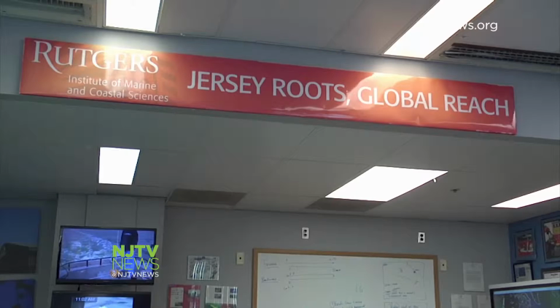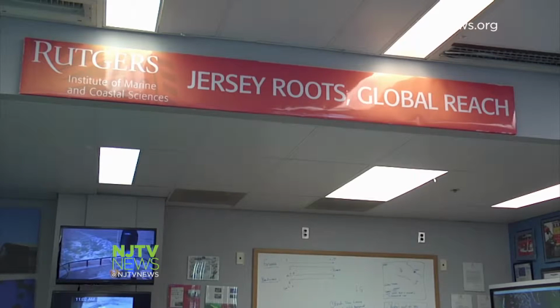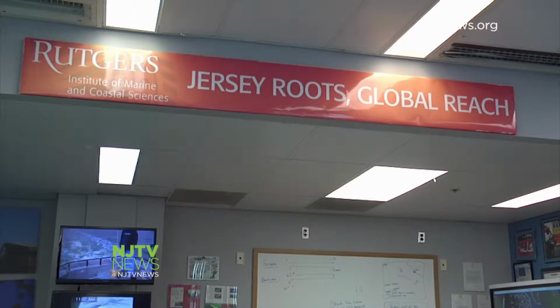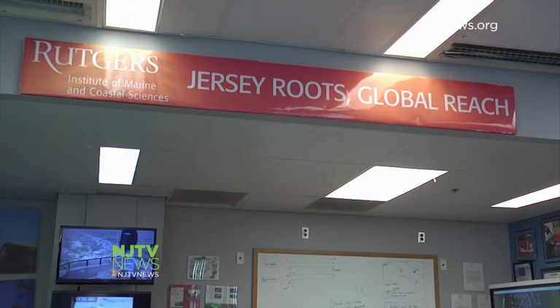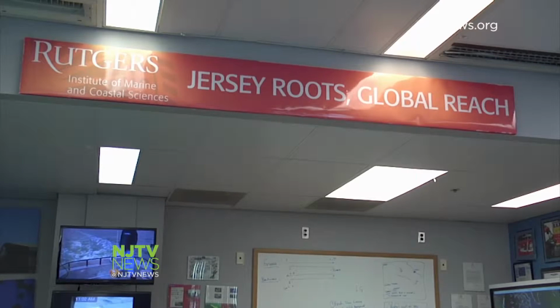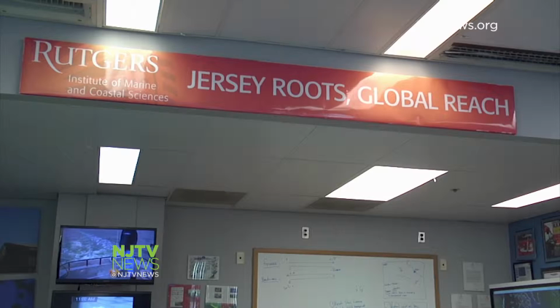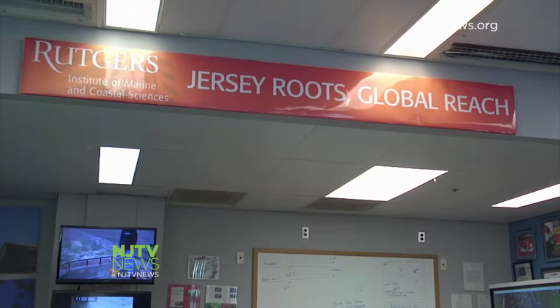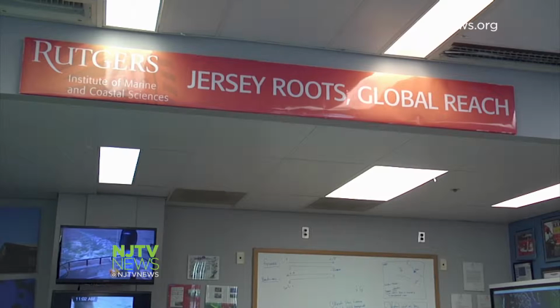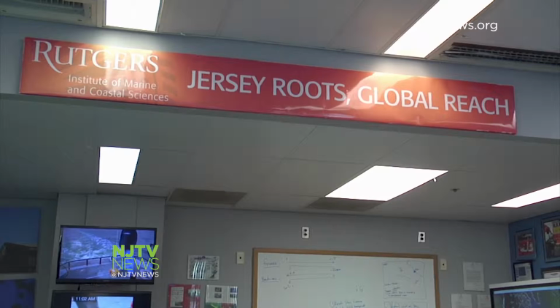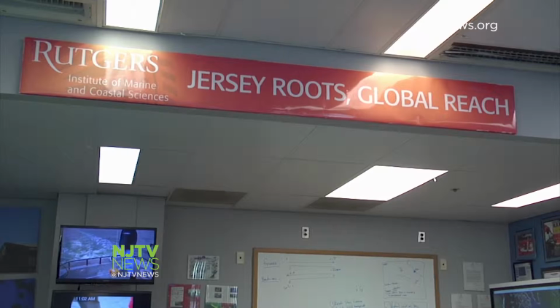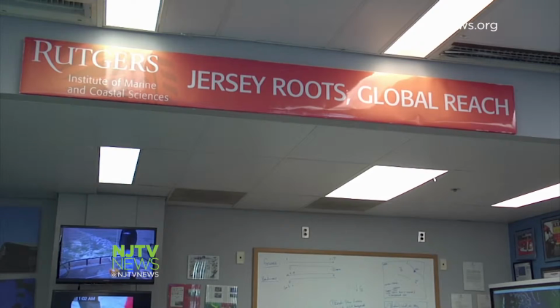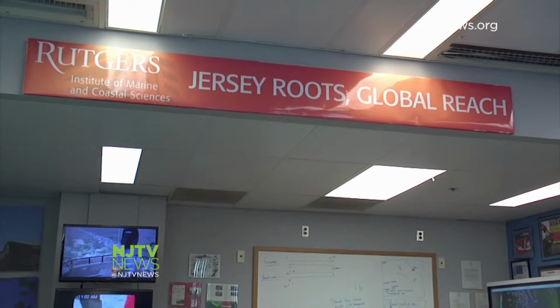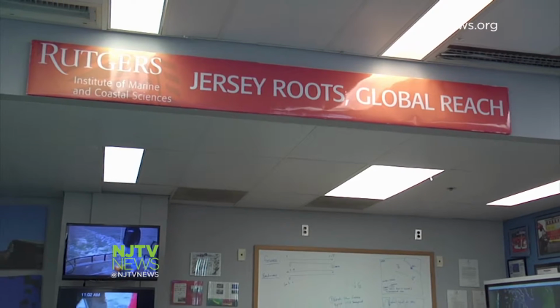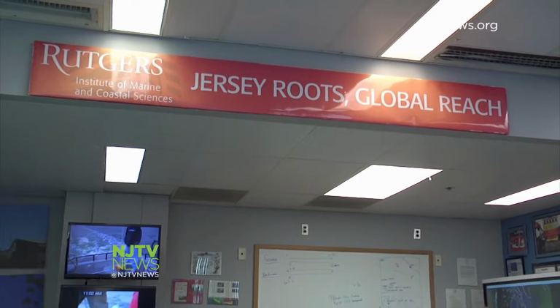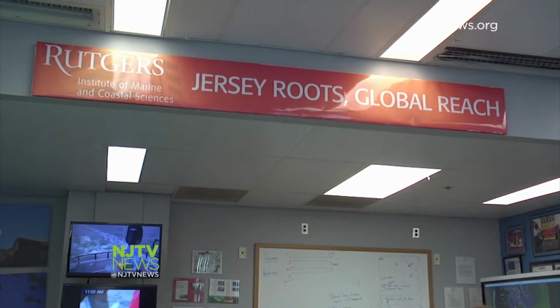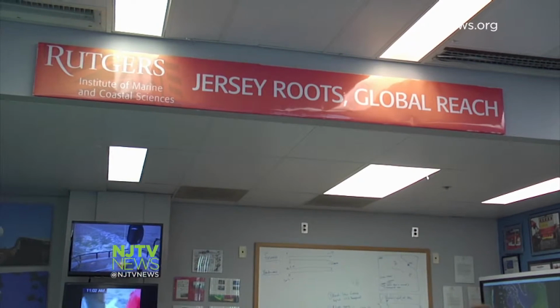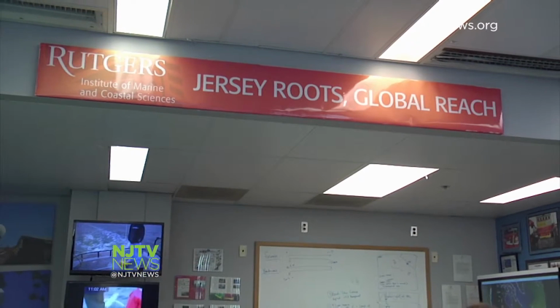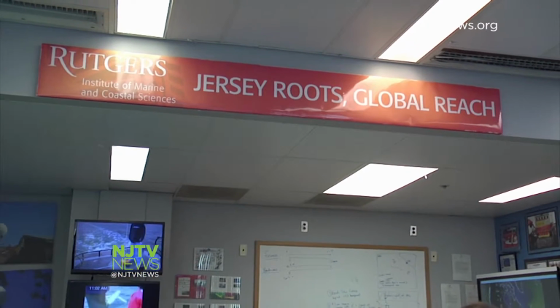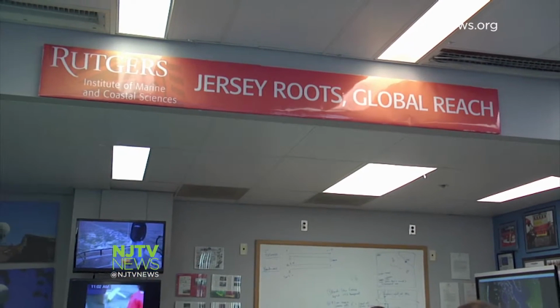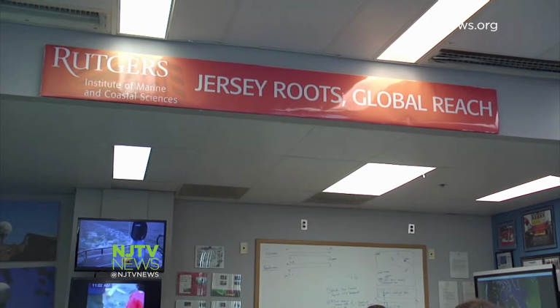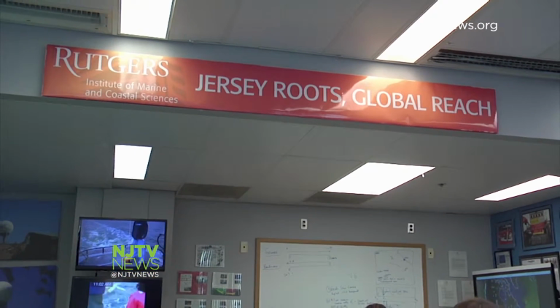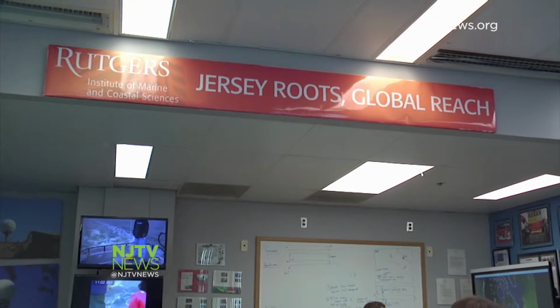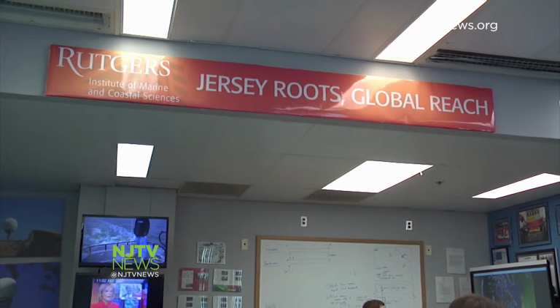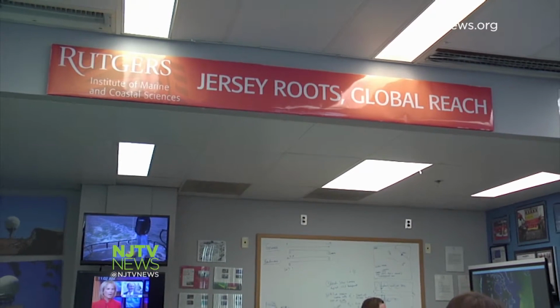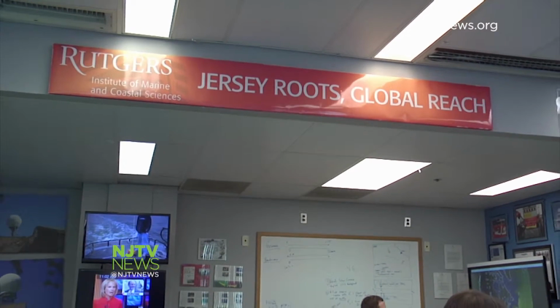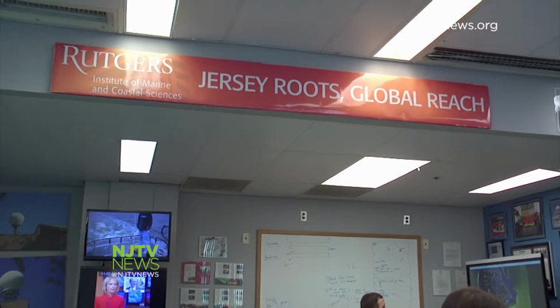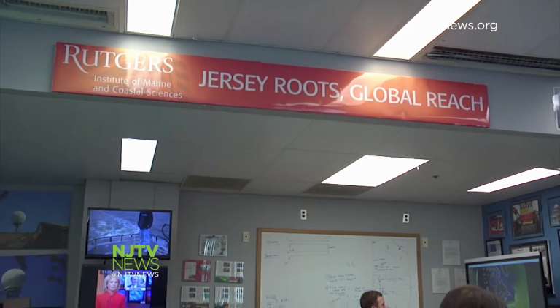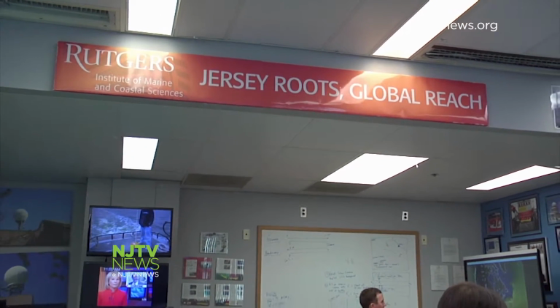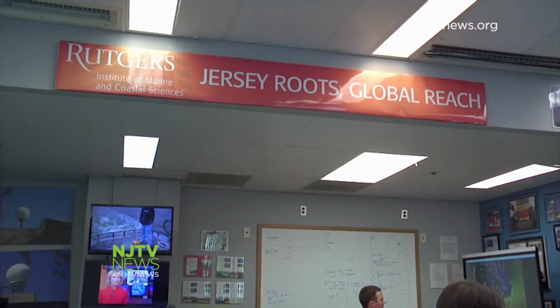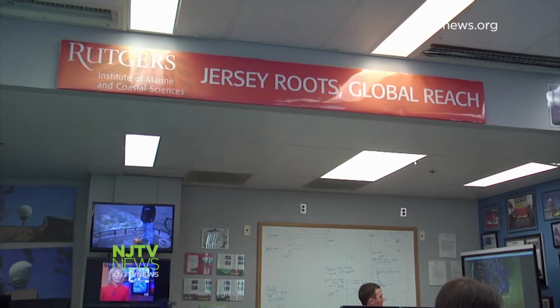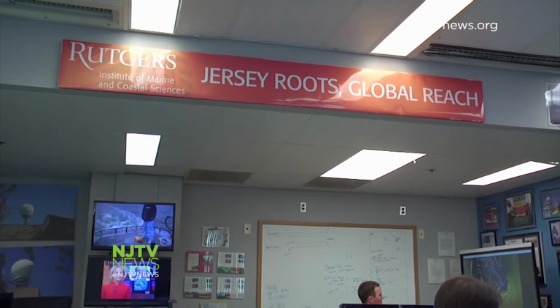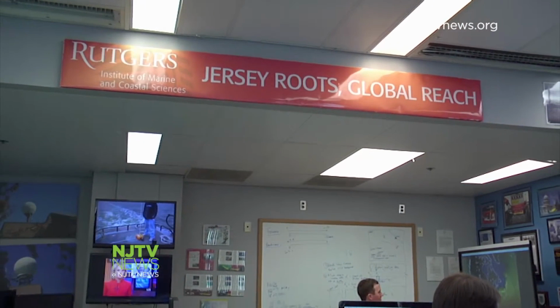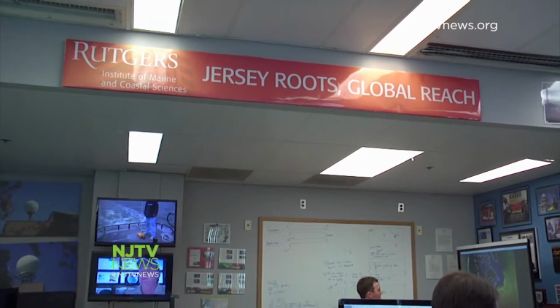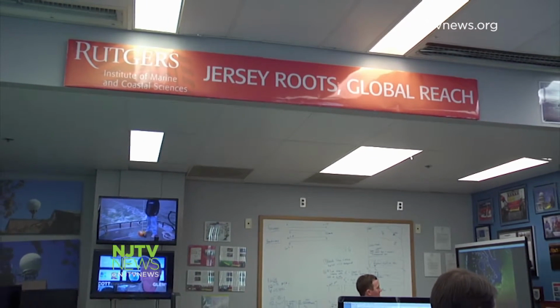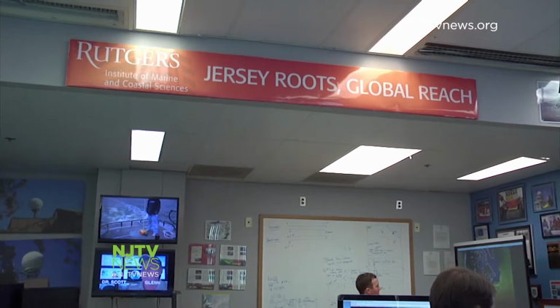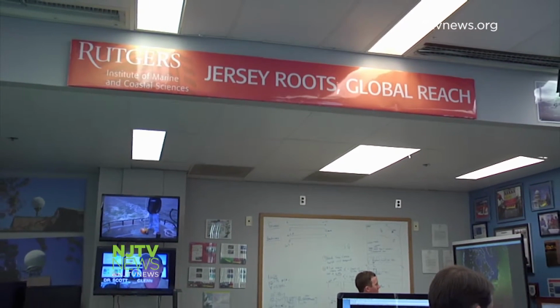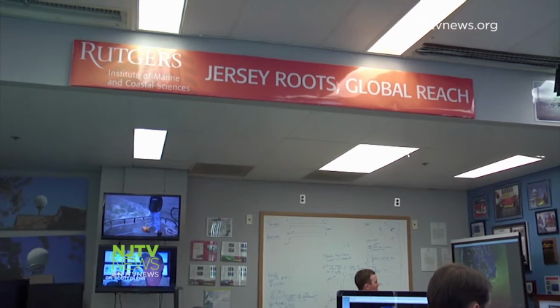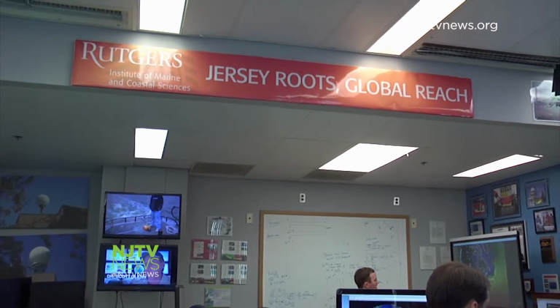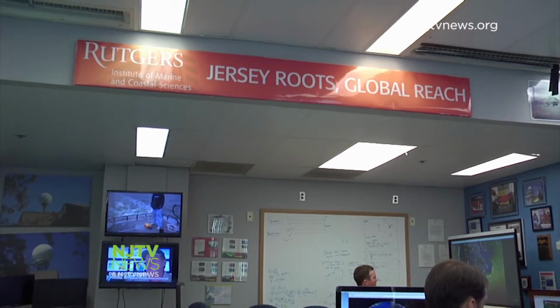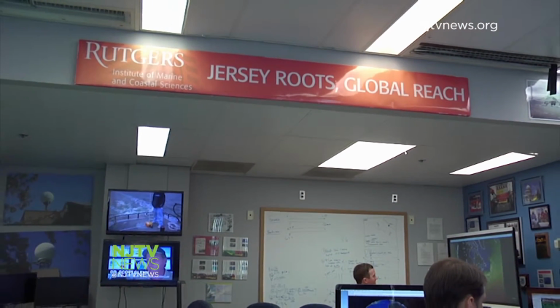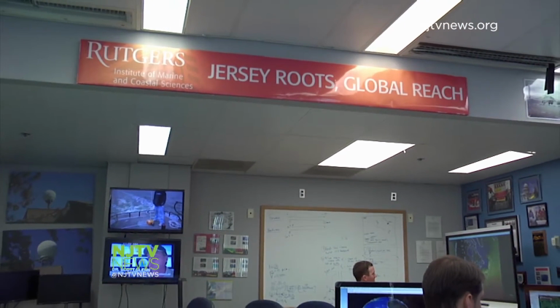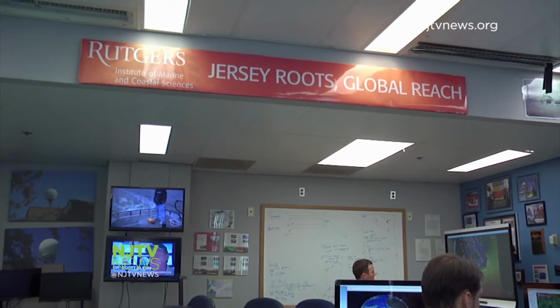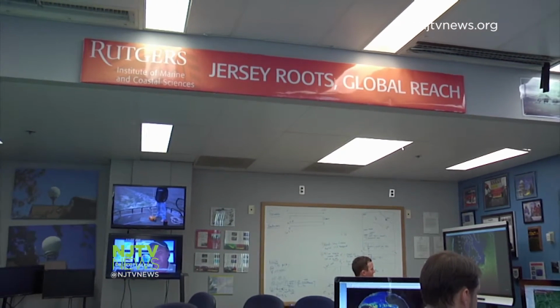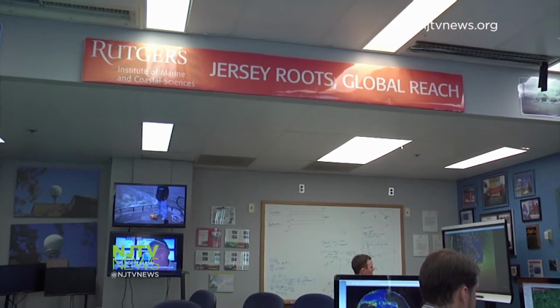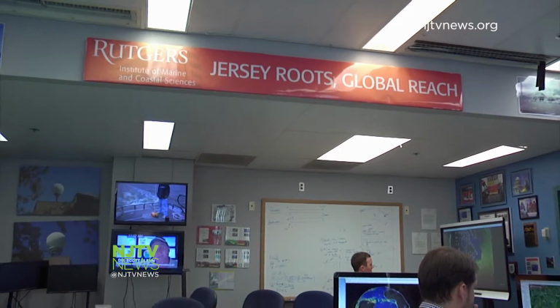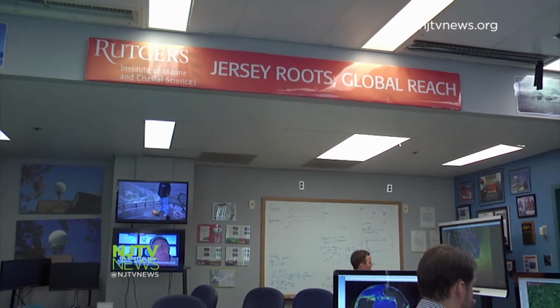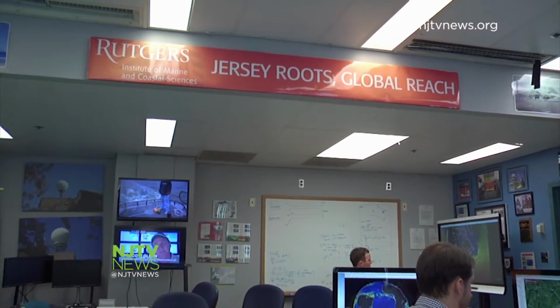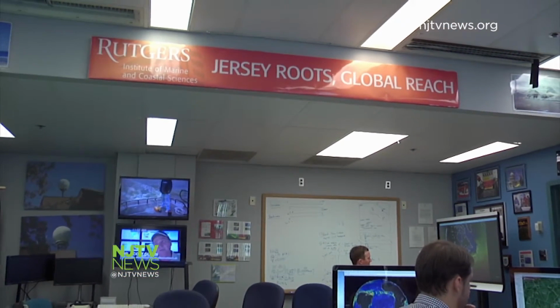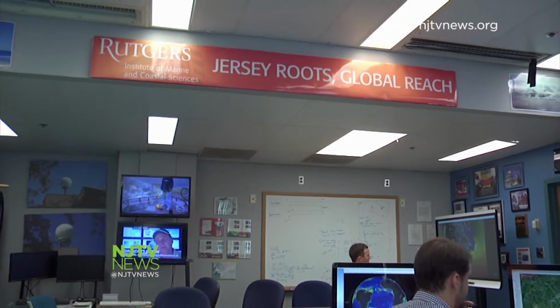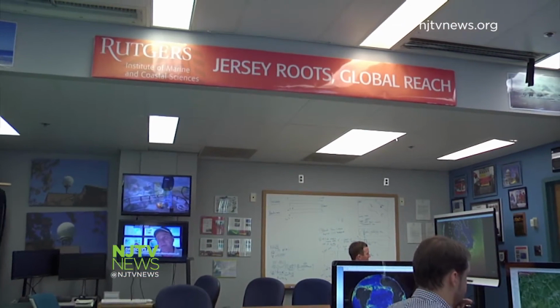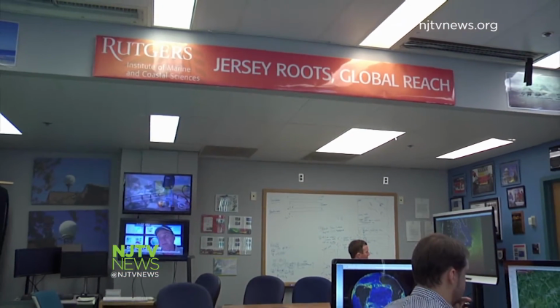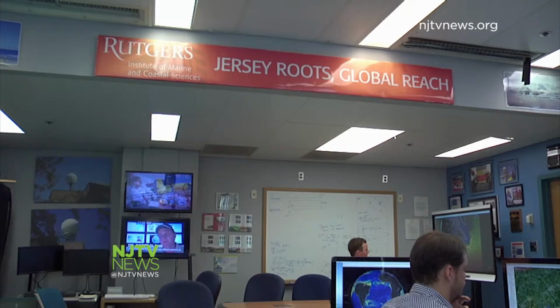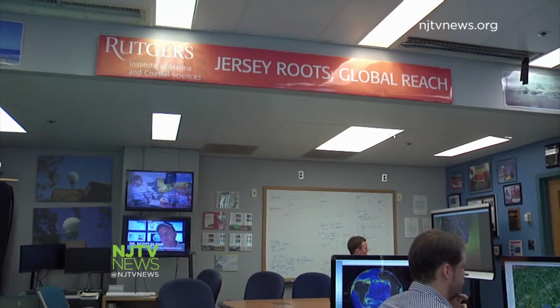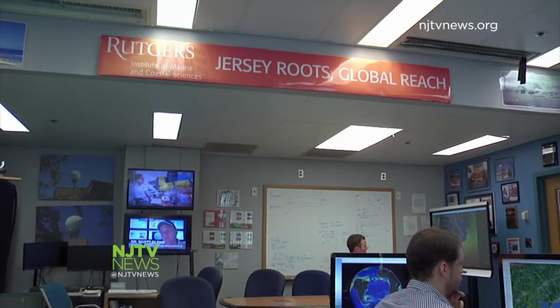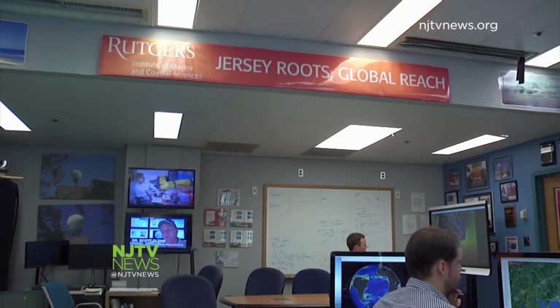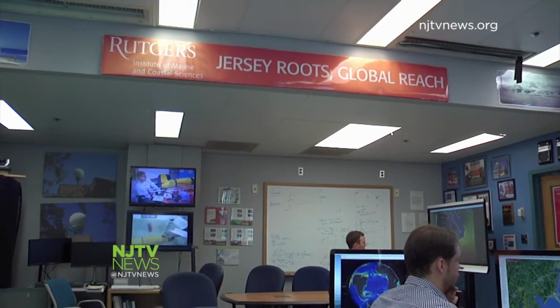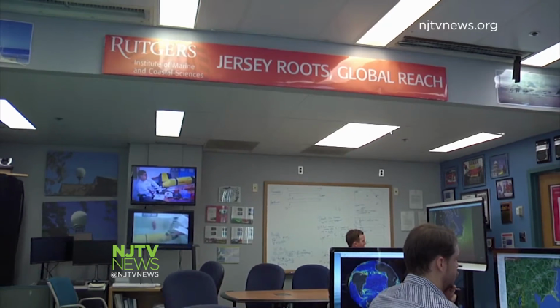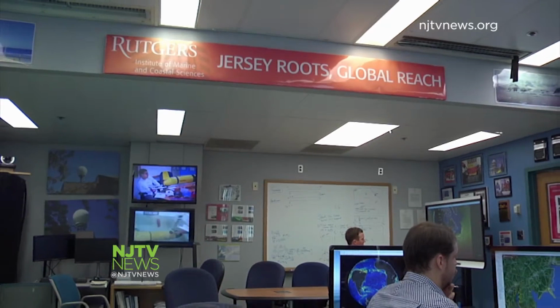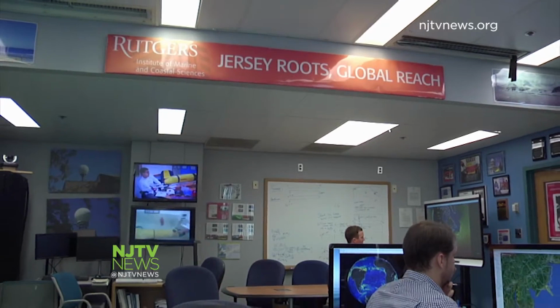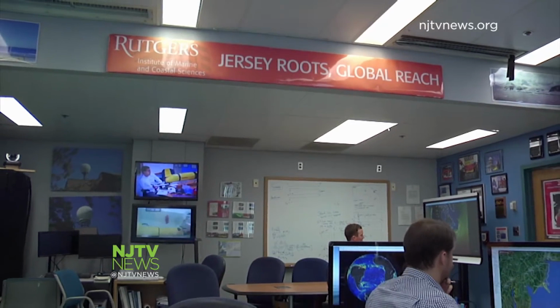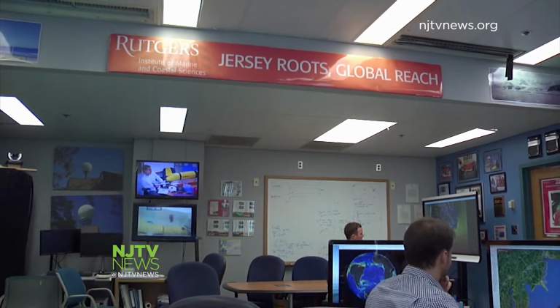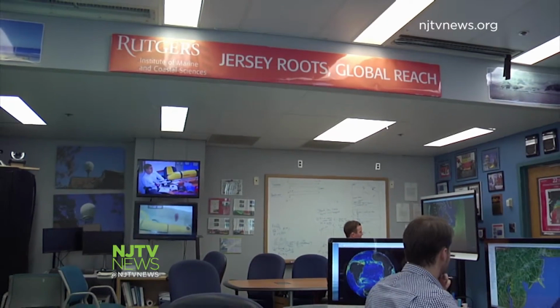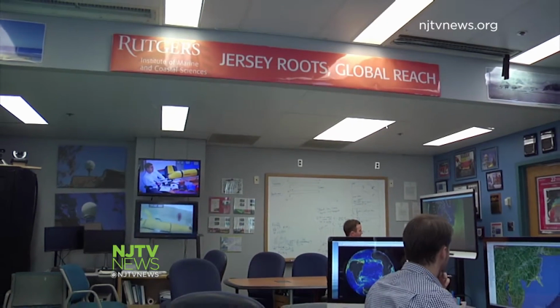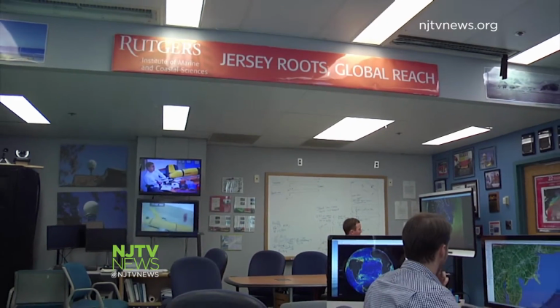Jersey routes, global reach. So says a sign at the Rutgers Coastal Ocean Observation Lab, the COOL Lab for short.